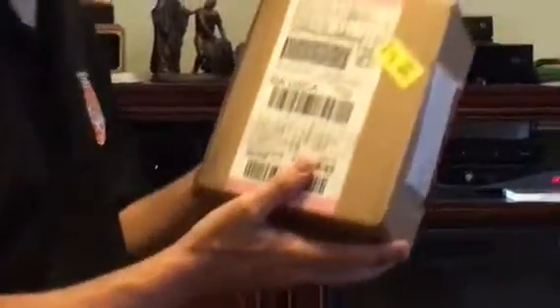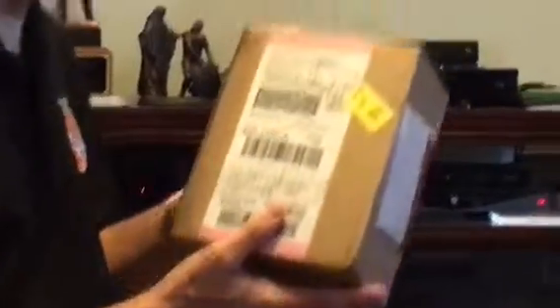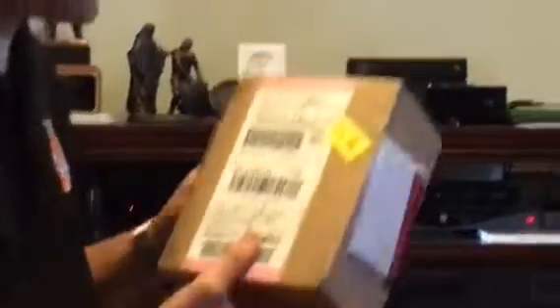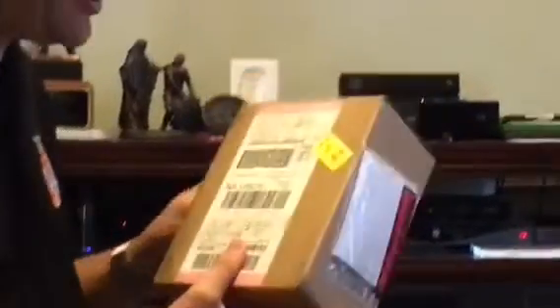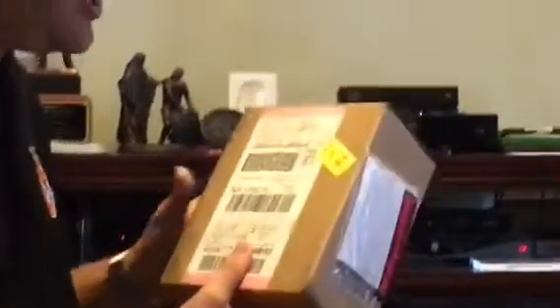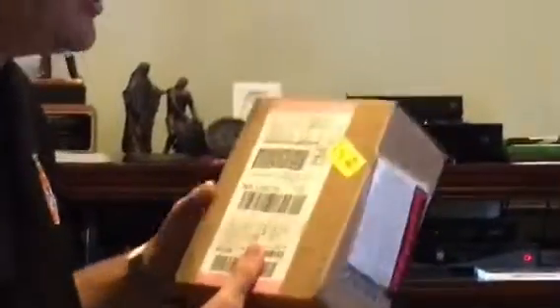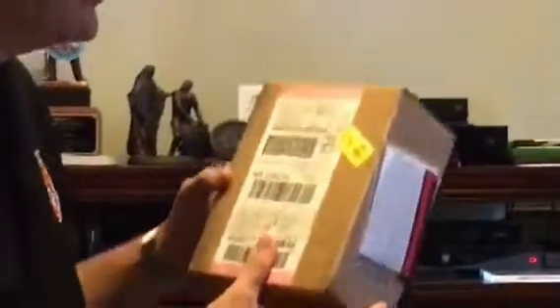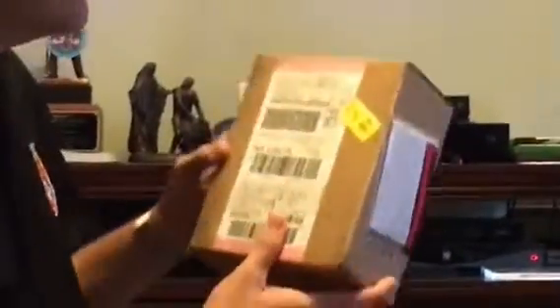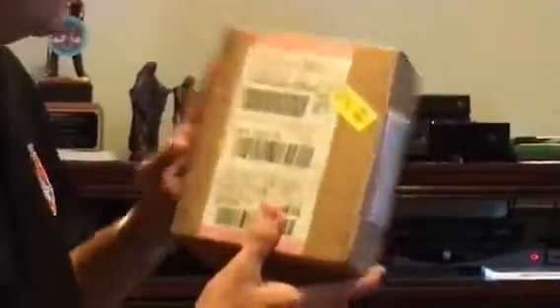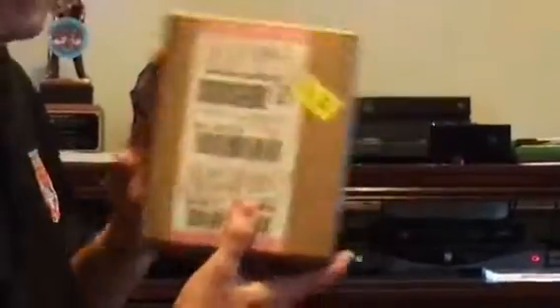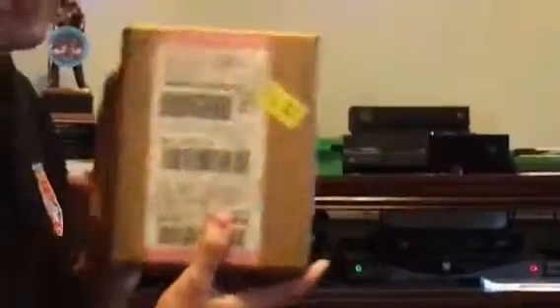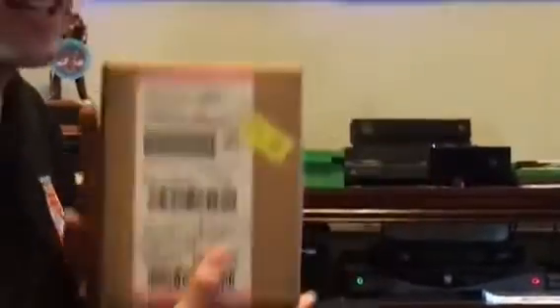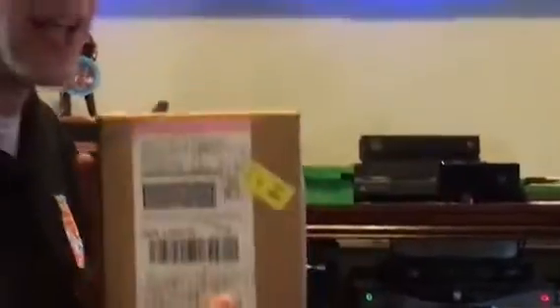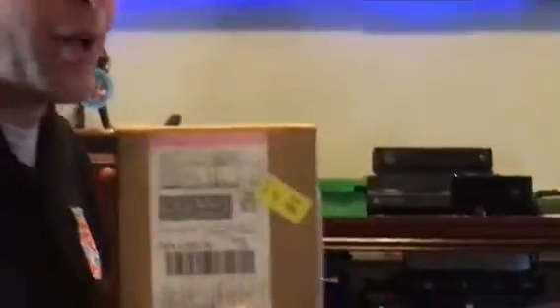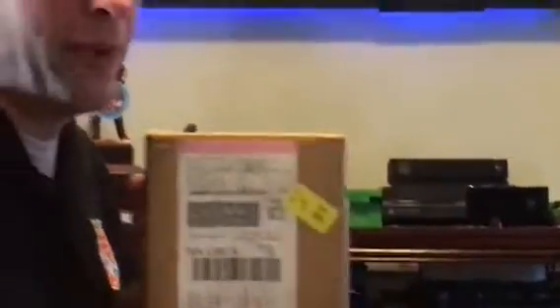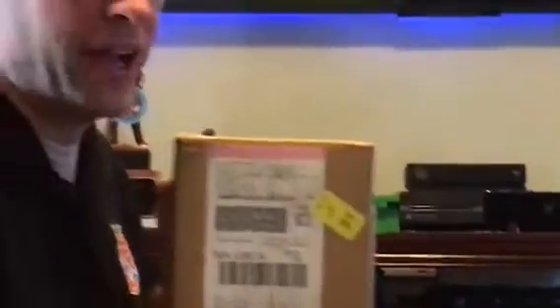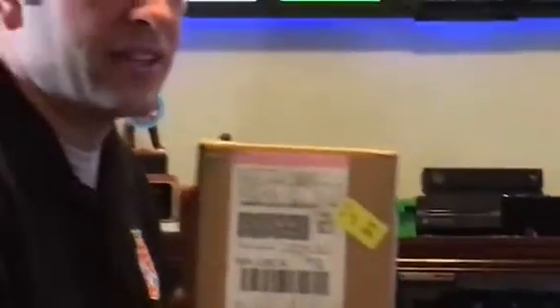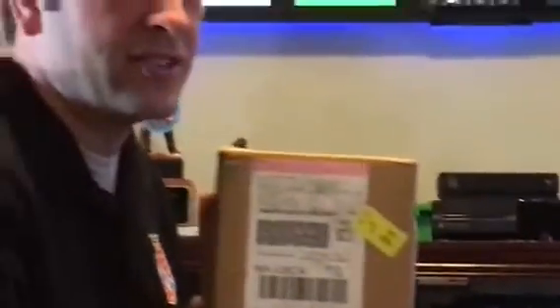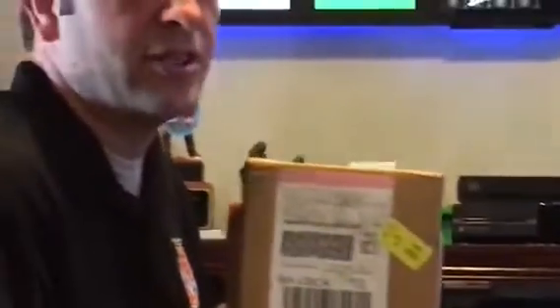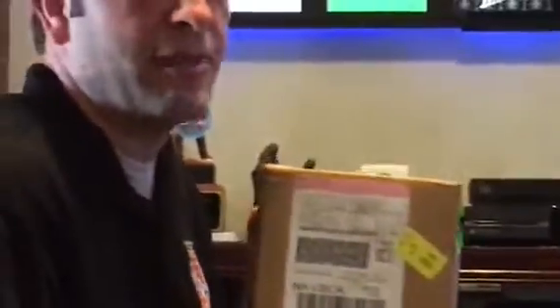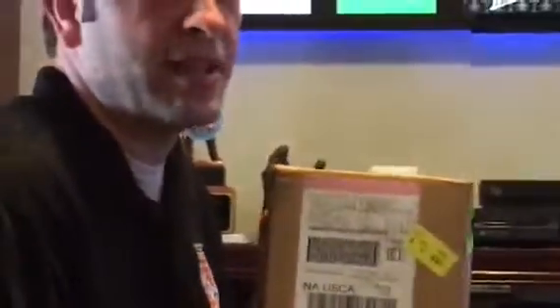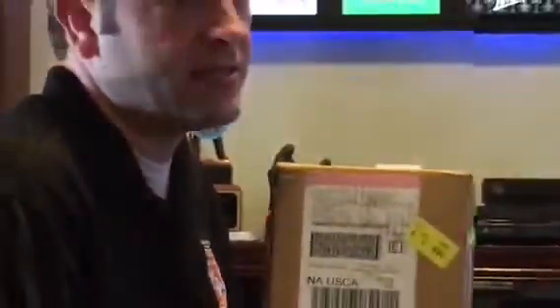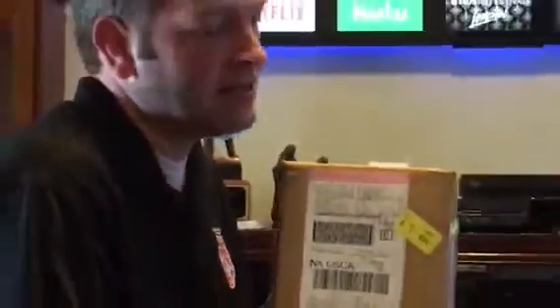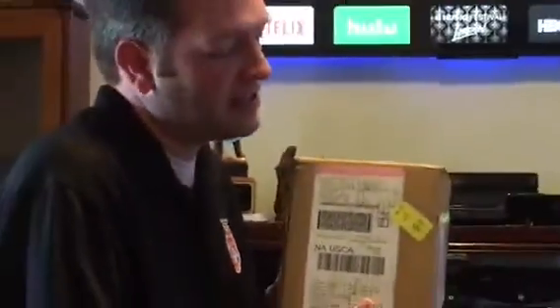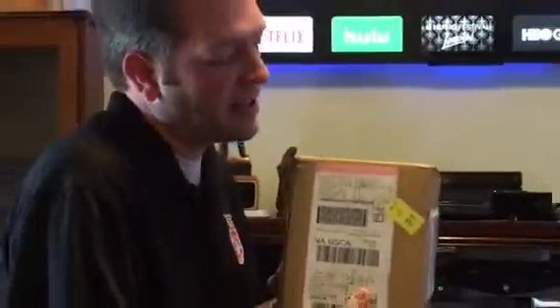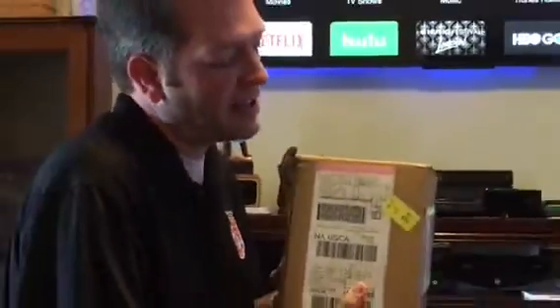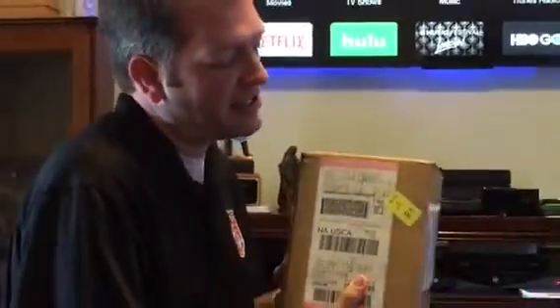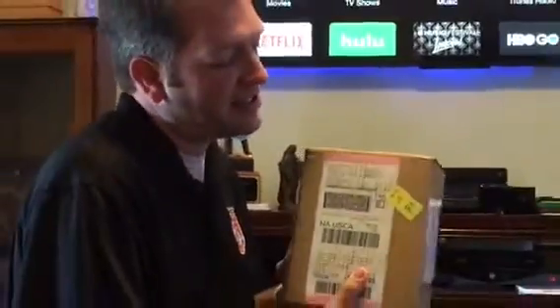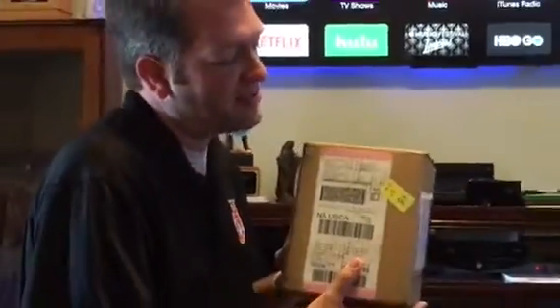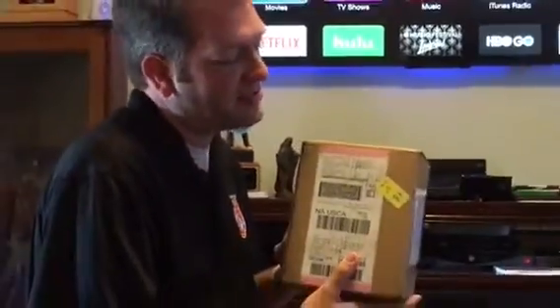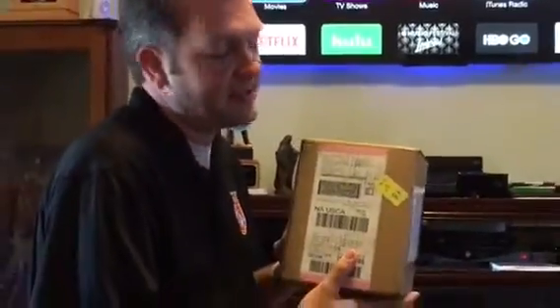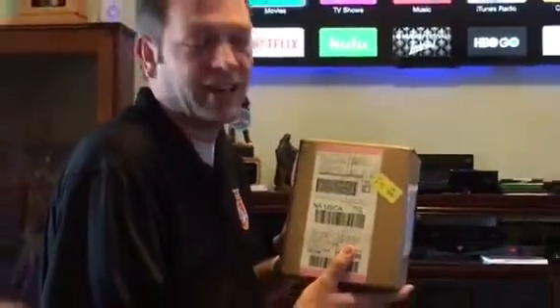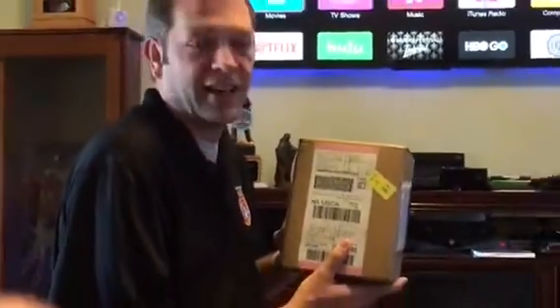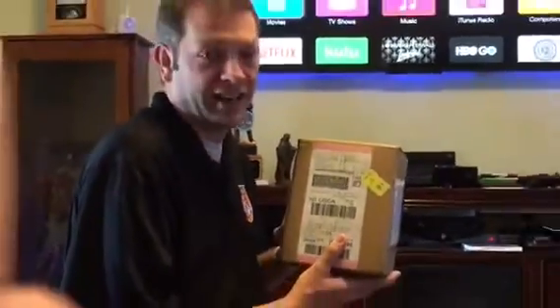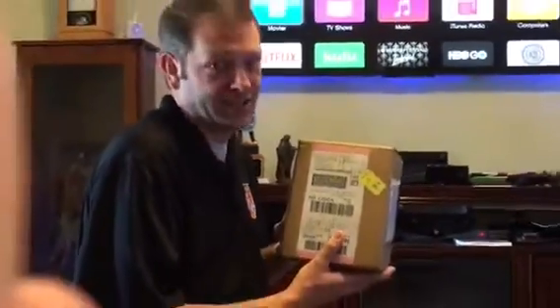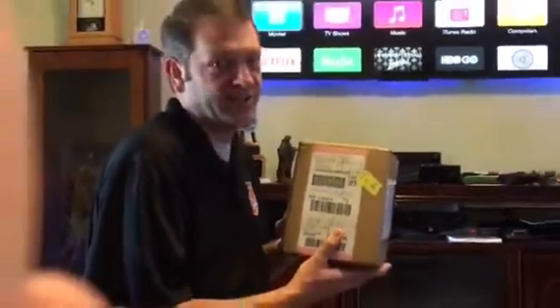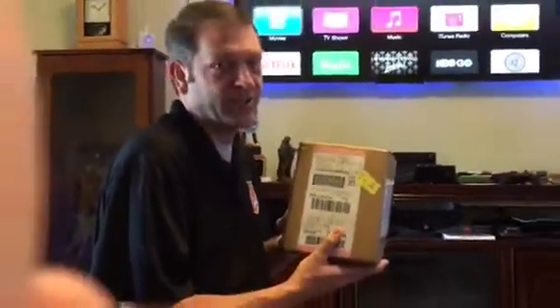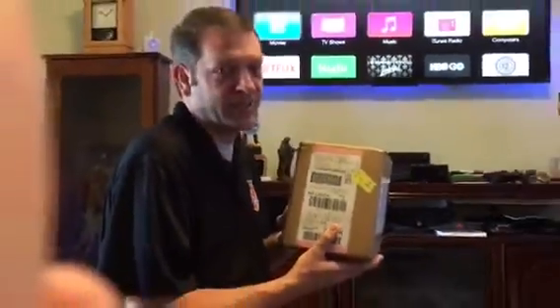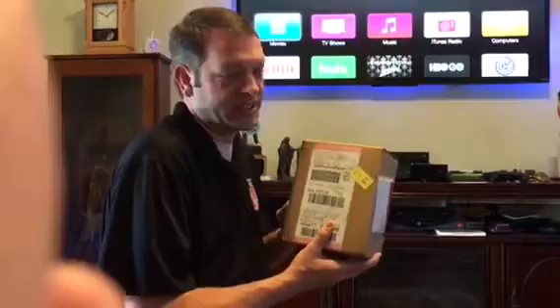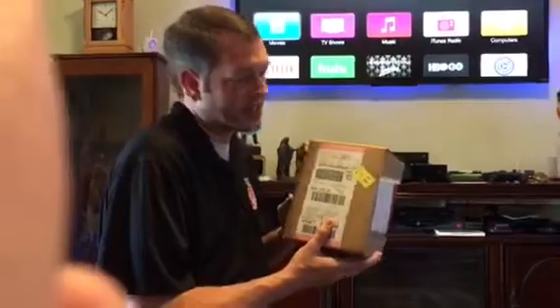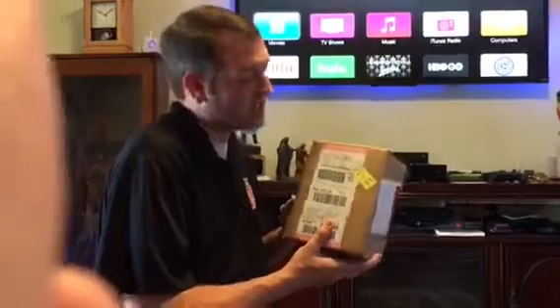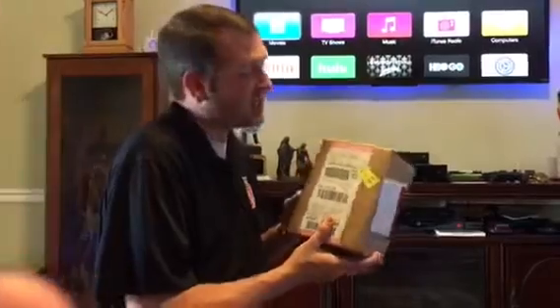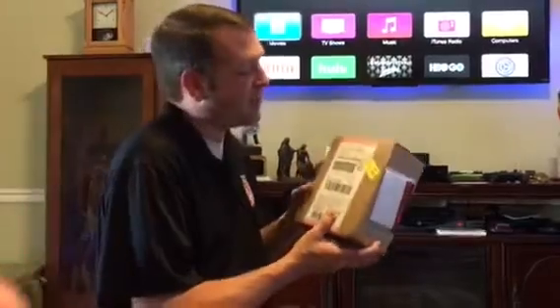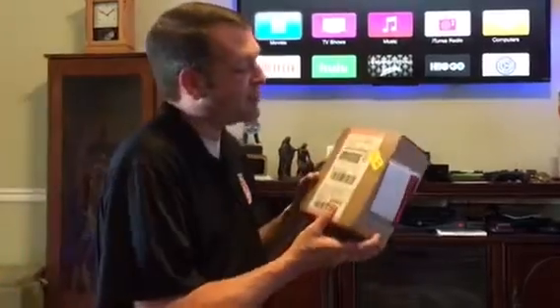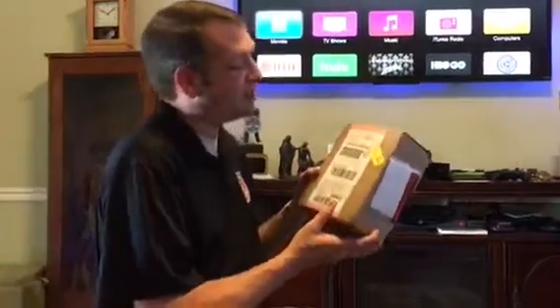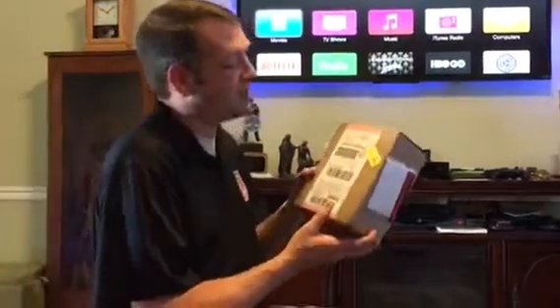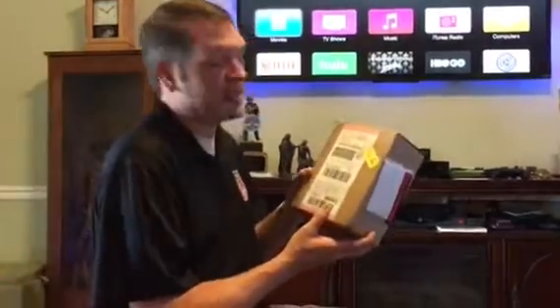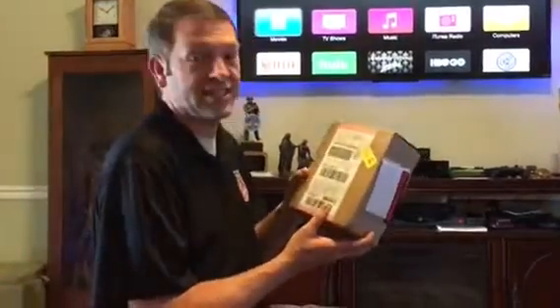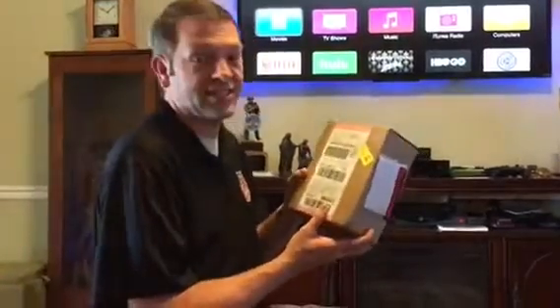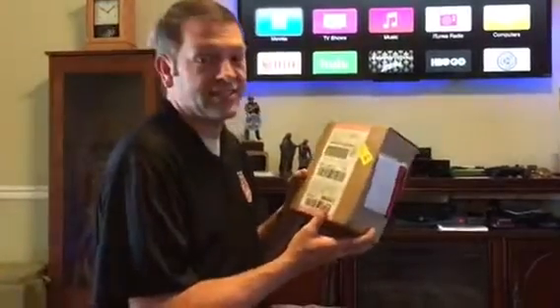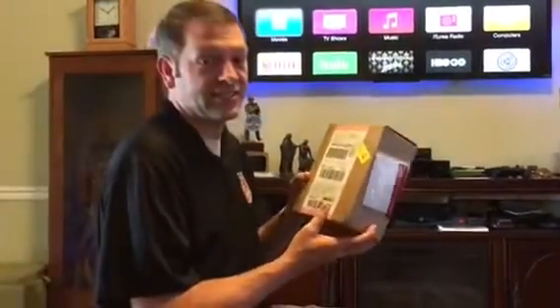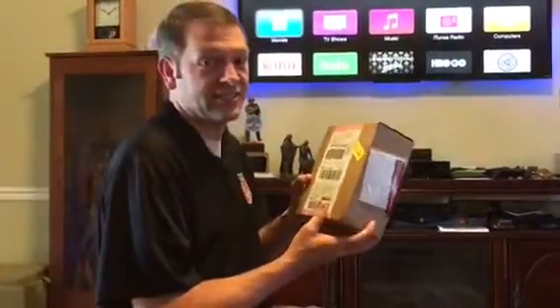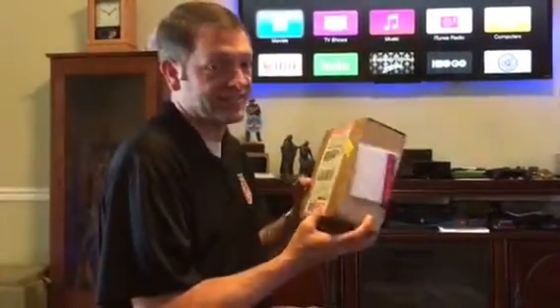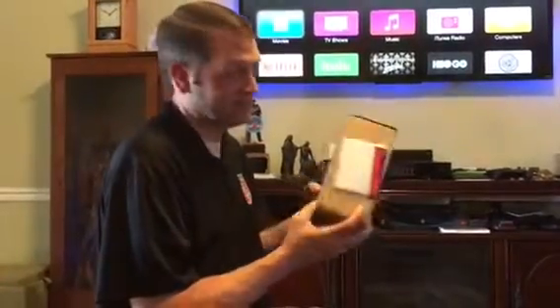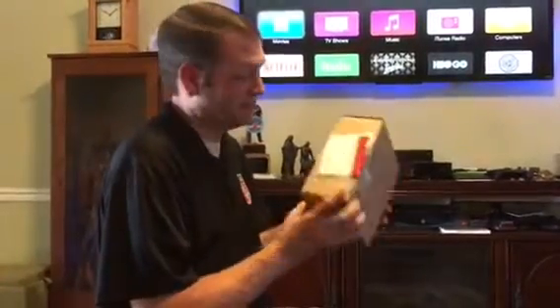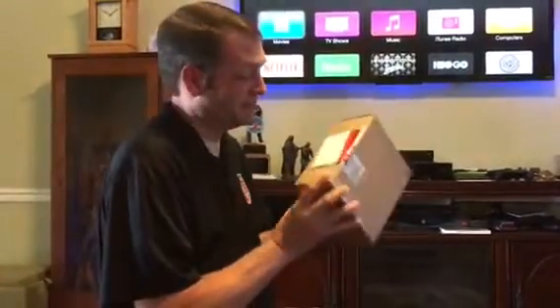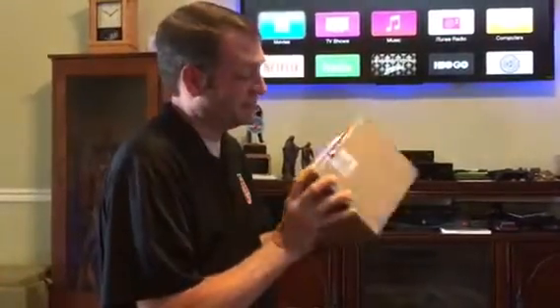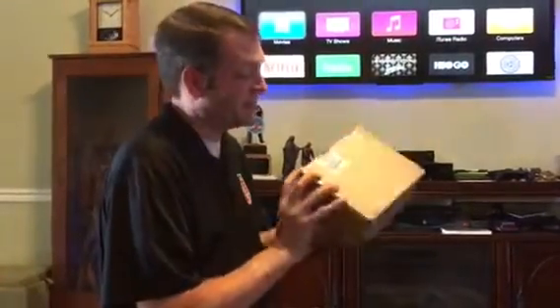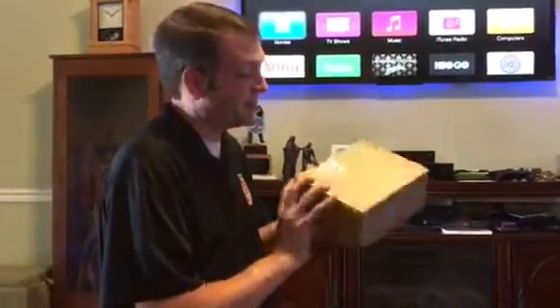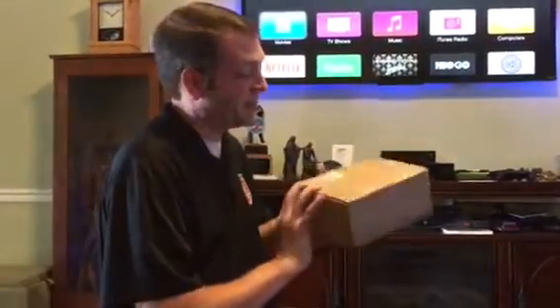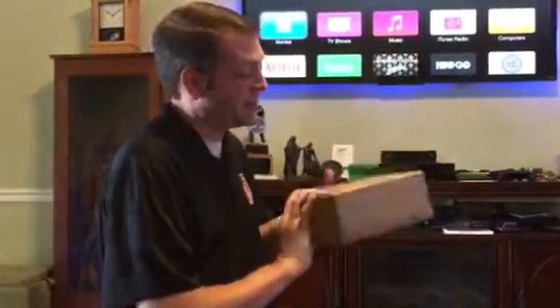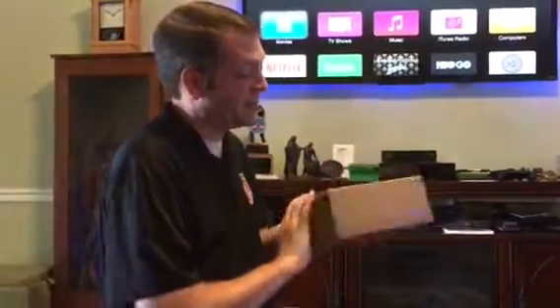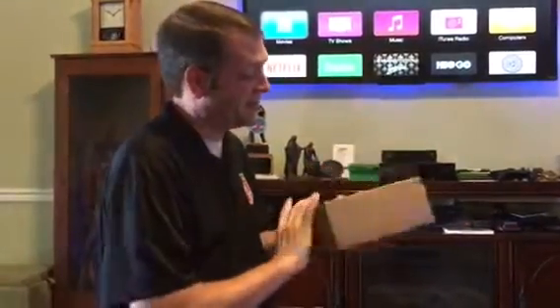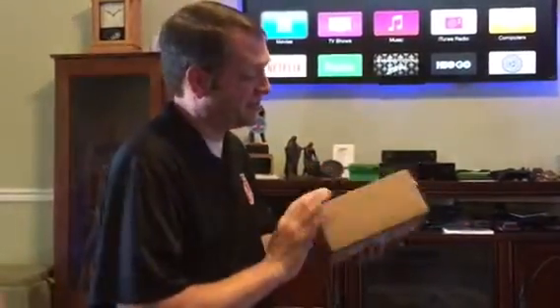Okay, we just got a package in the mail. I do know what it is — I wonder what it is. Let's find out.